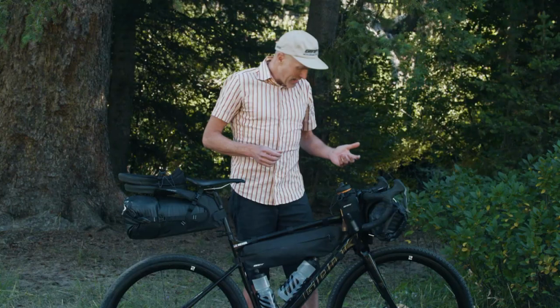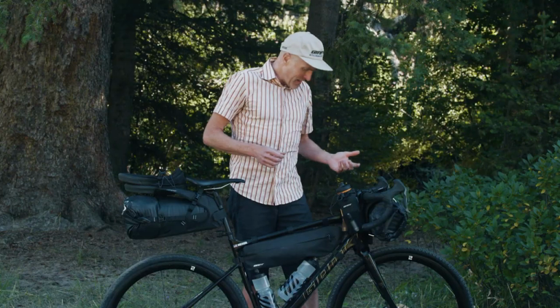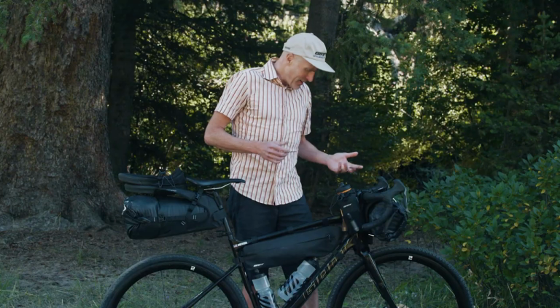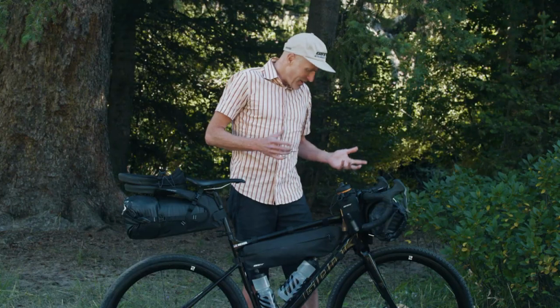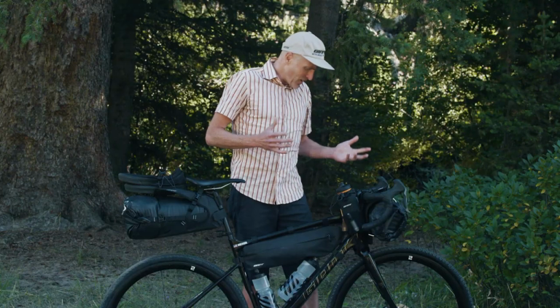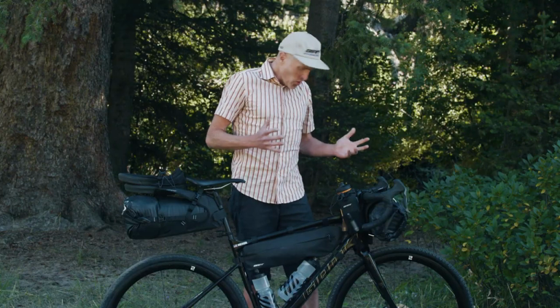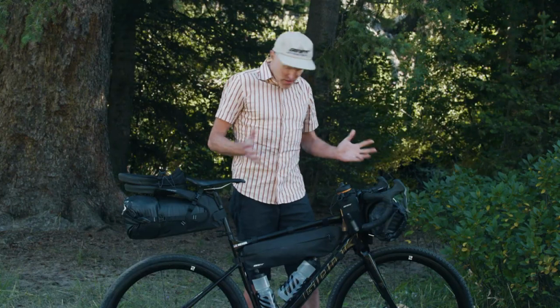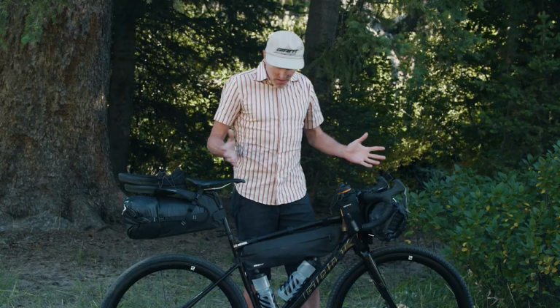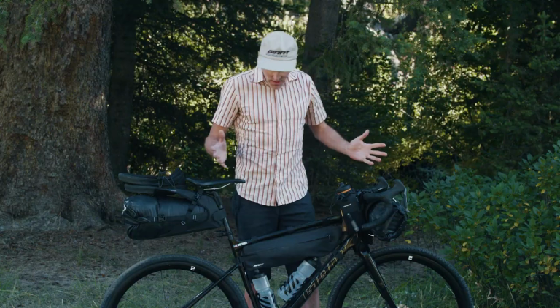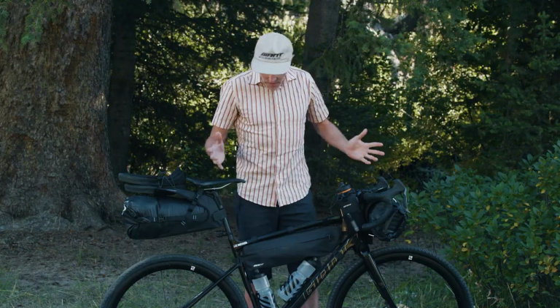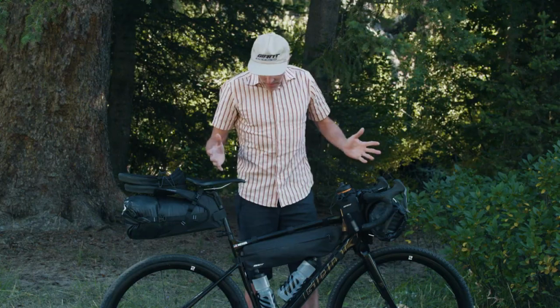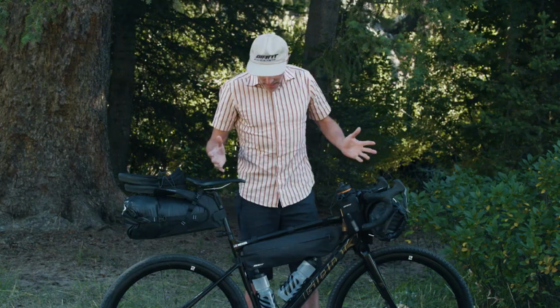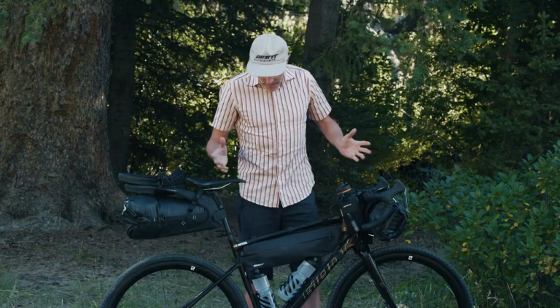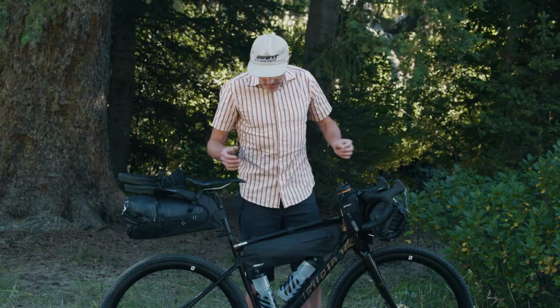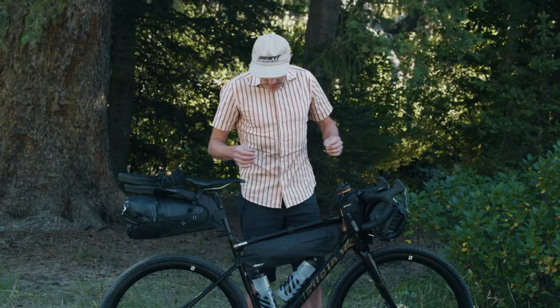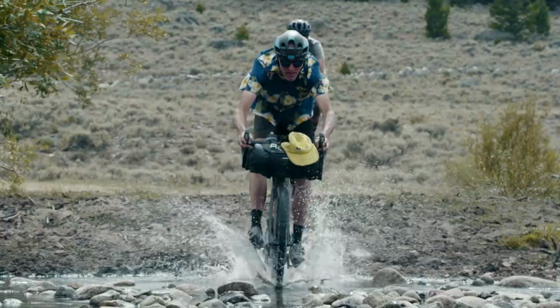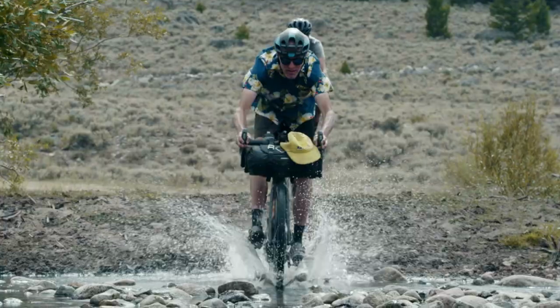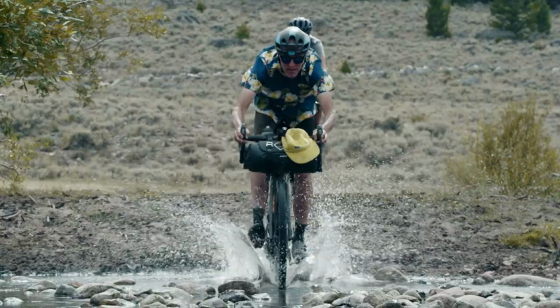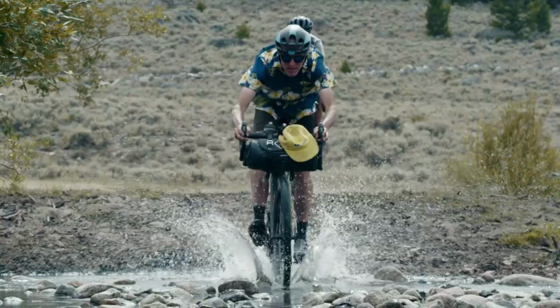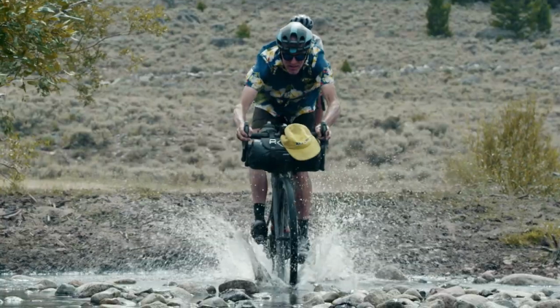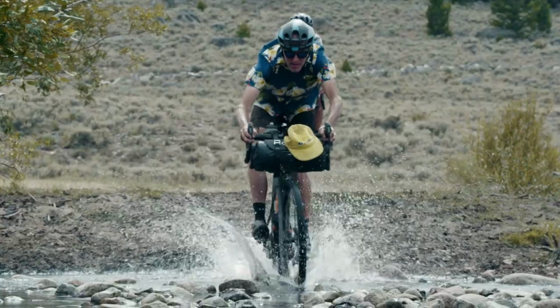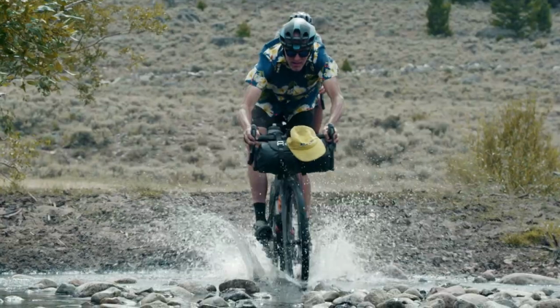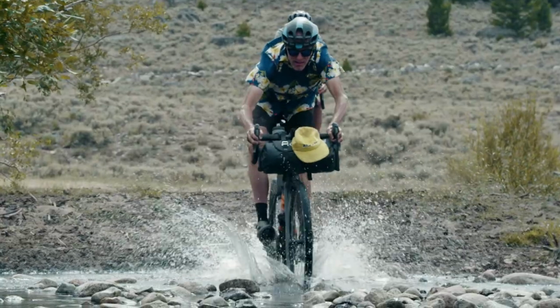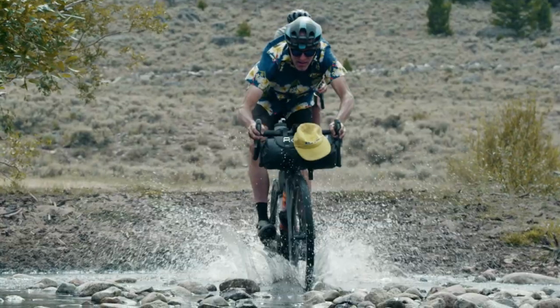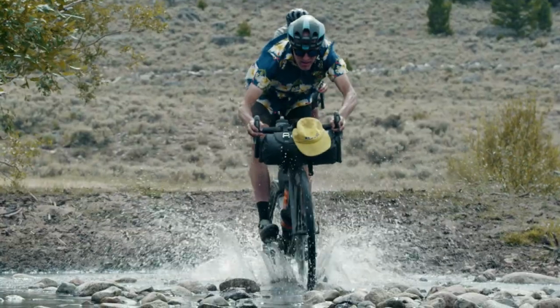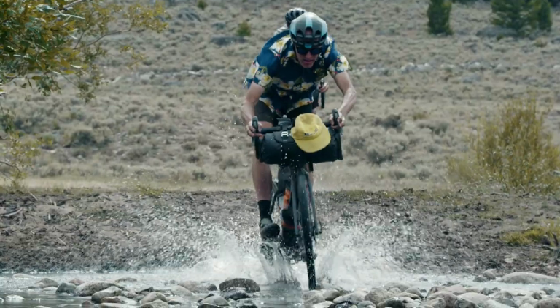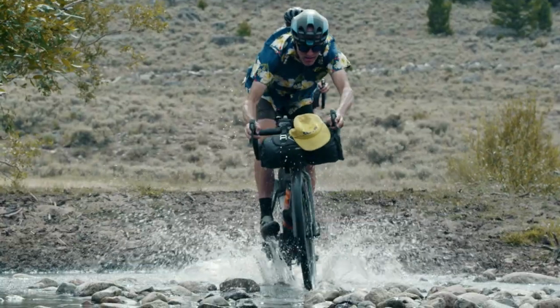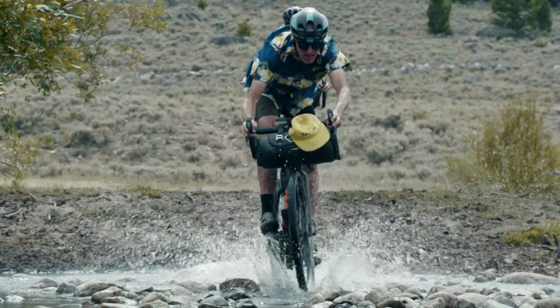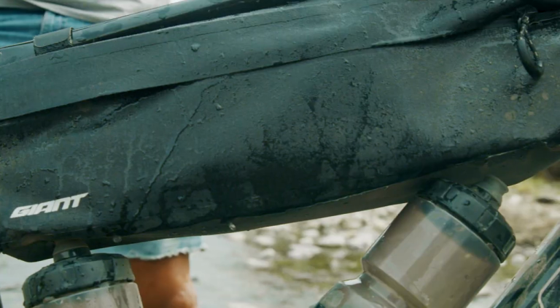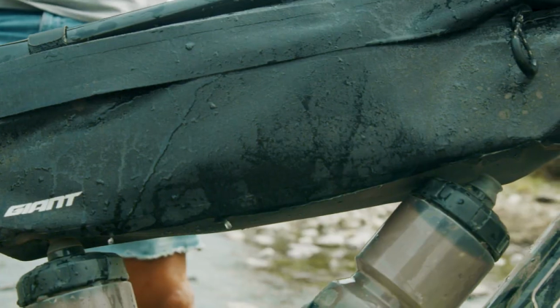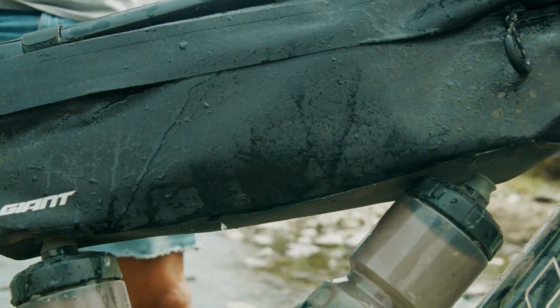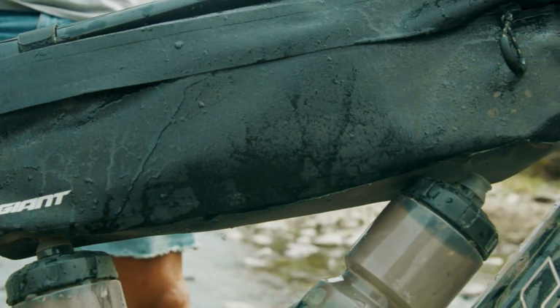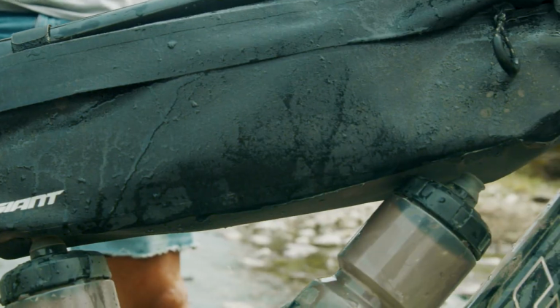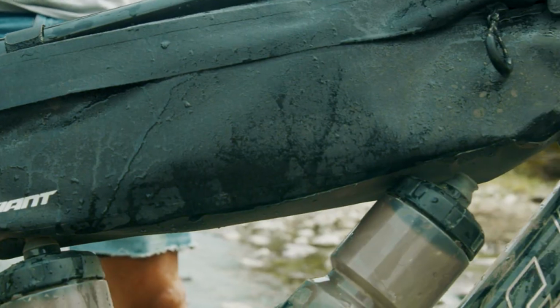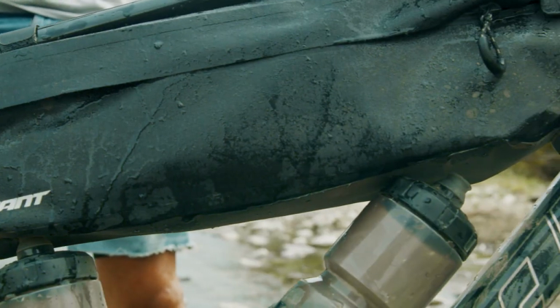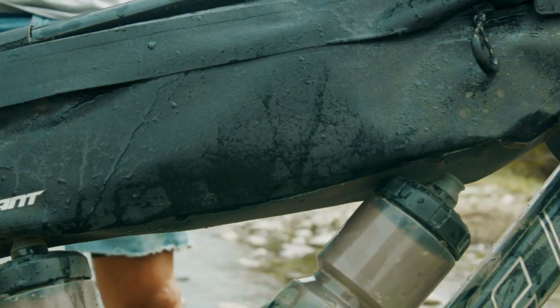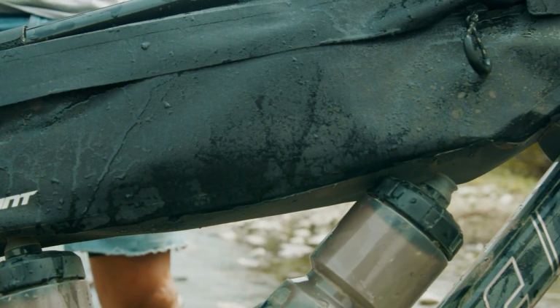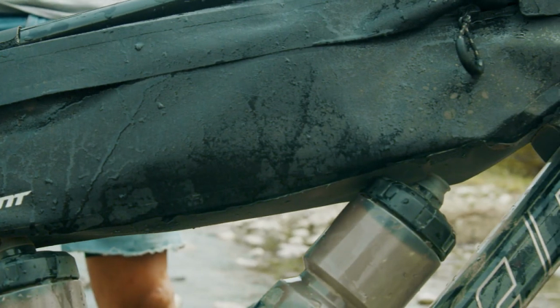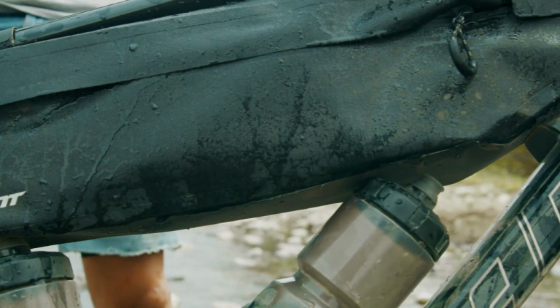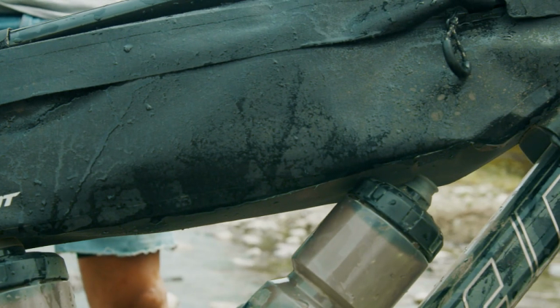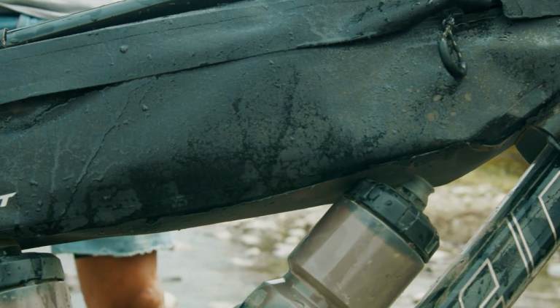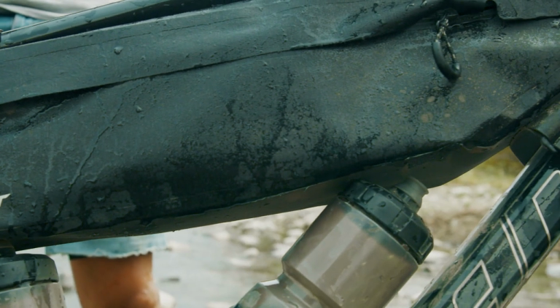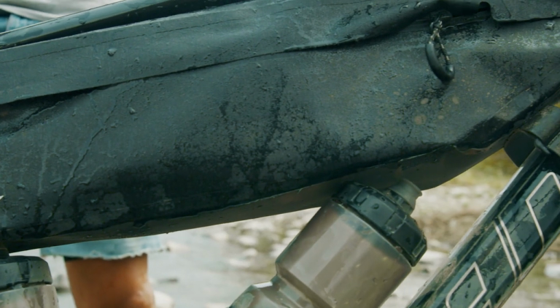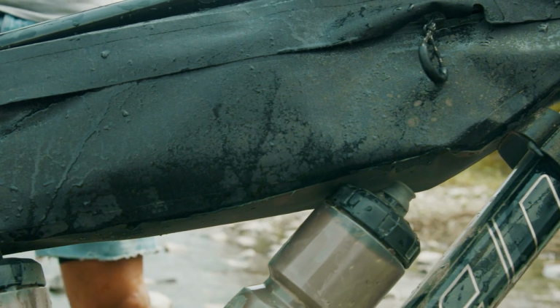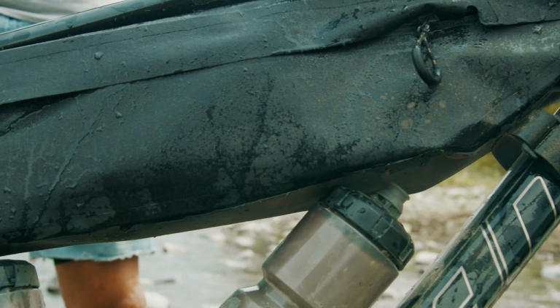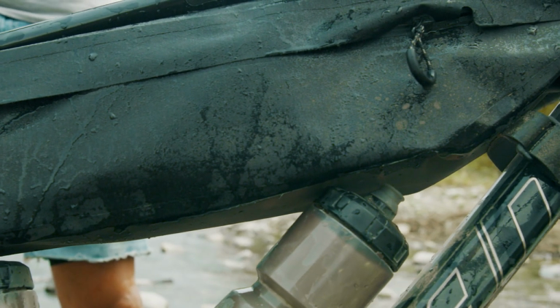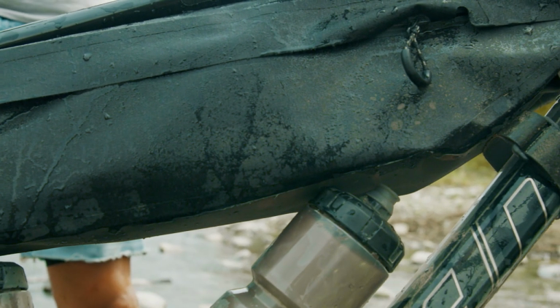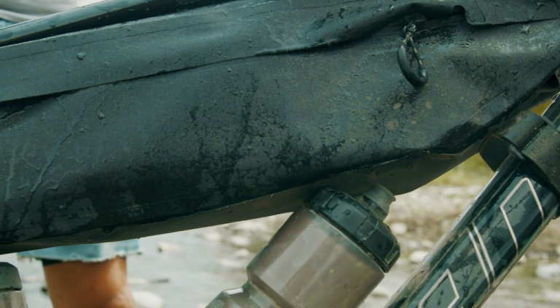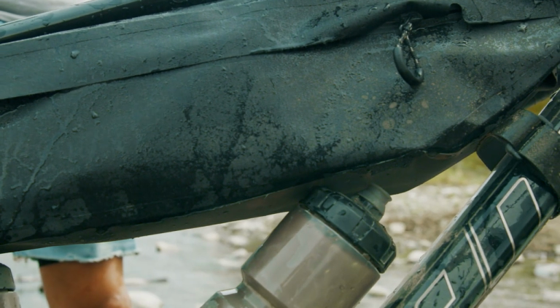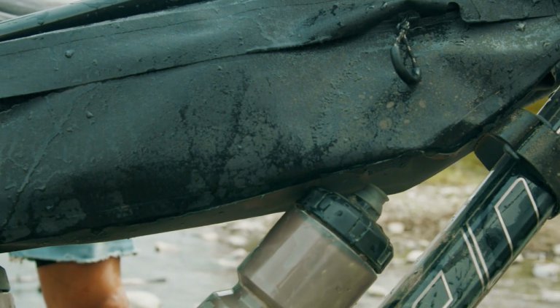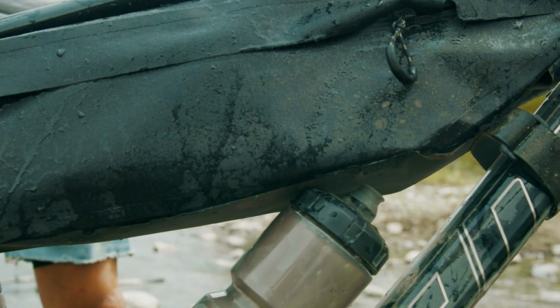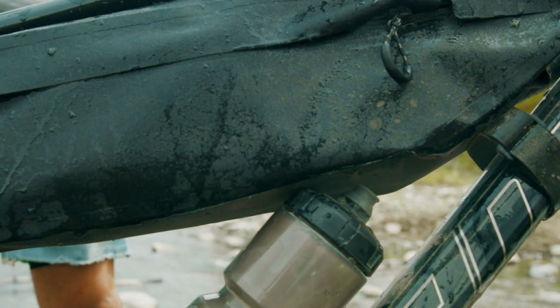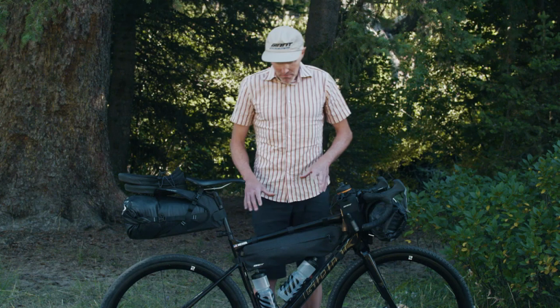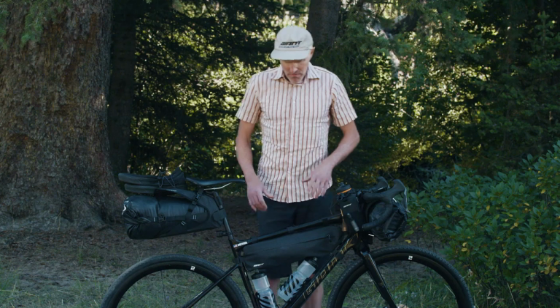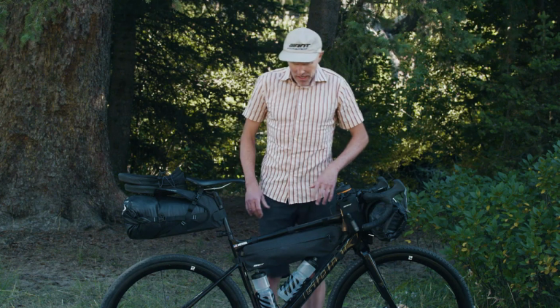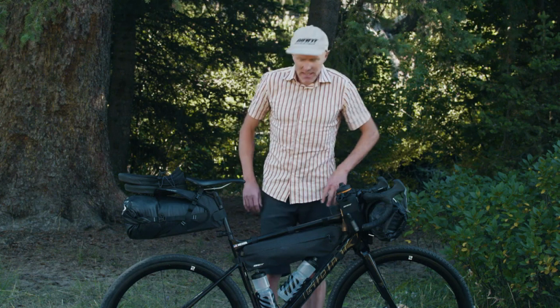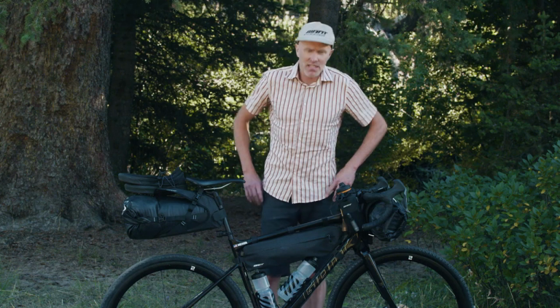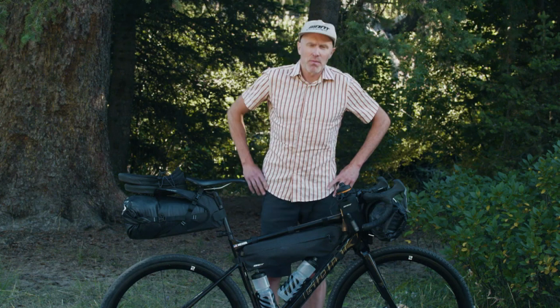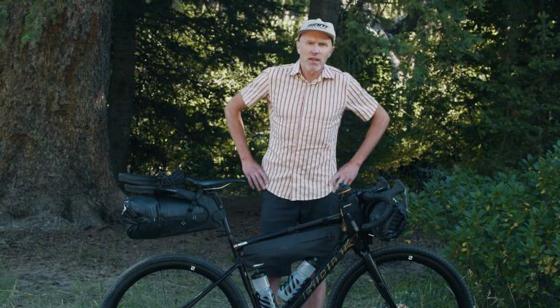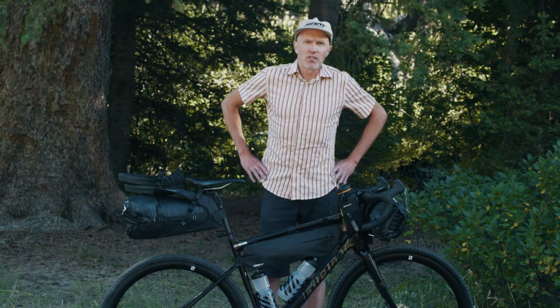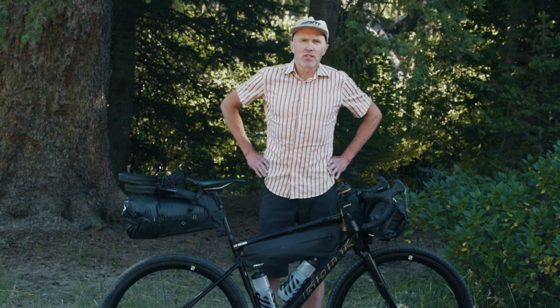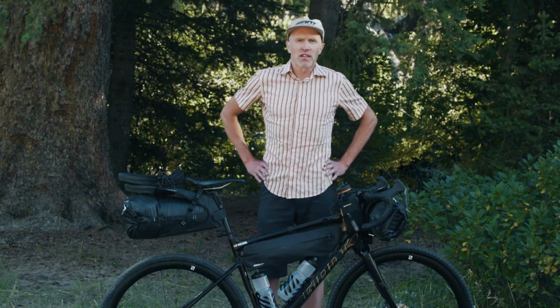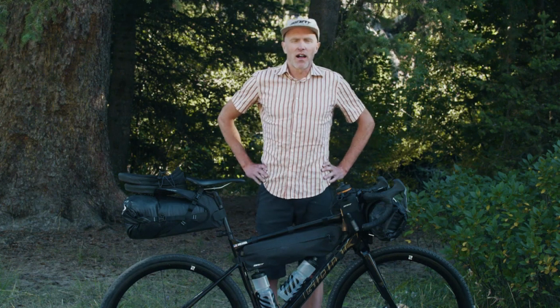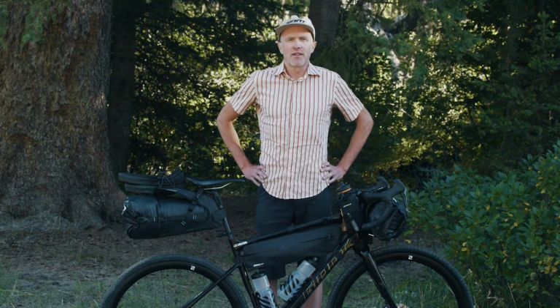It looks good on the bike and even the fabric is a big upgrade. I'm excited about that bag and it's one that I anticipate using a lot.